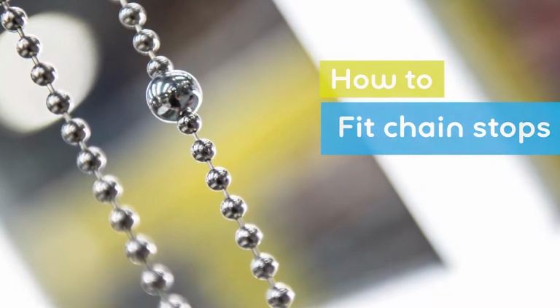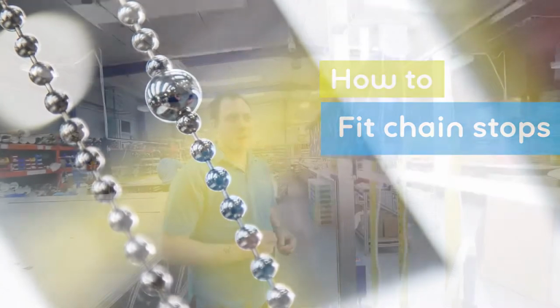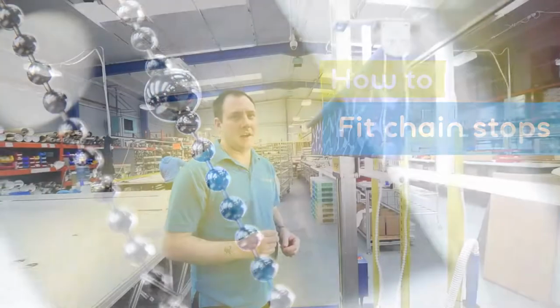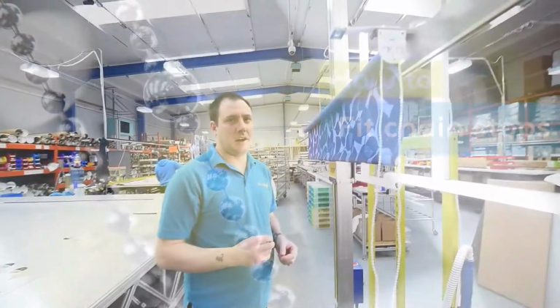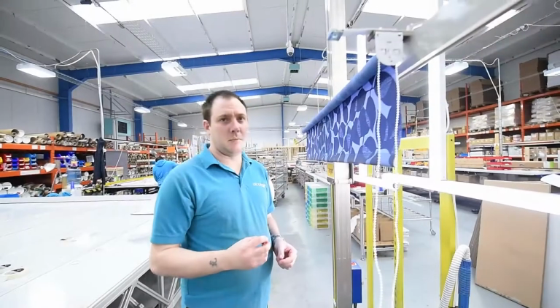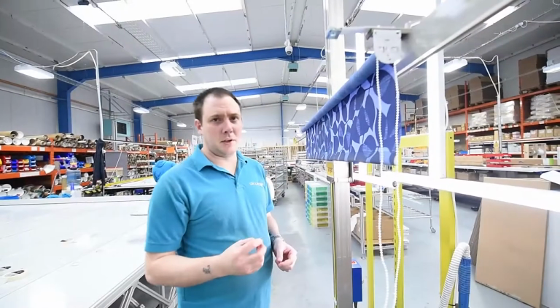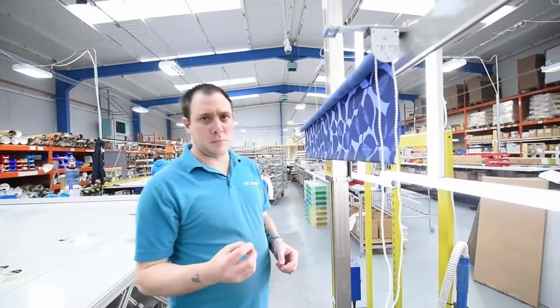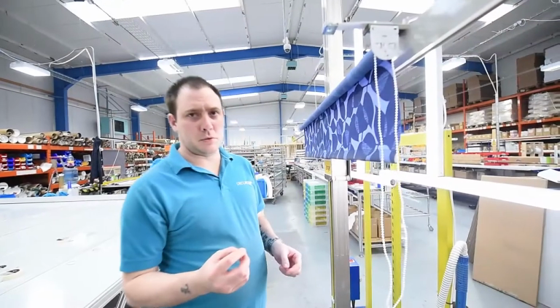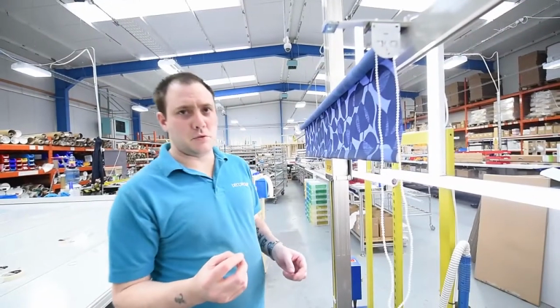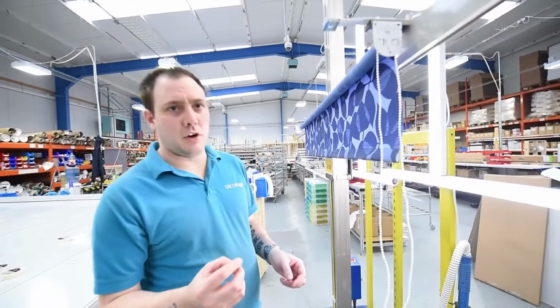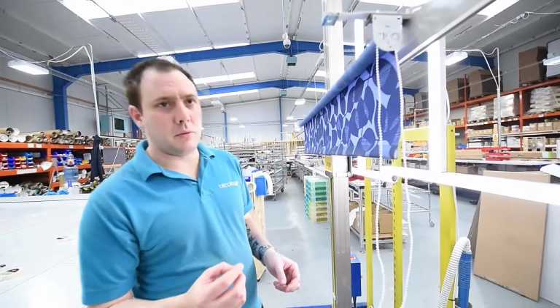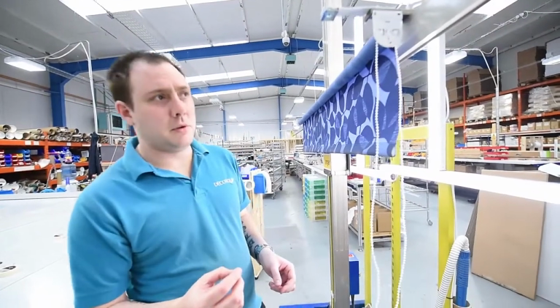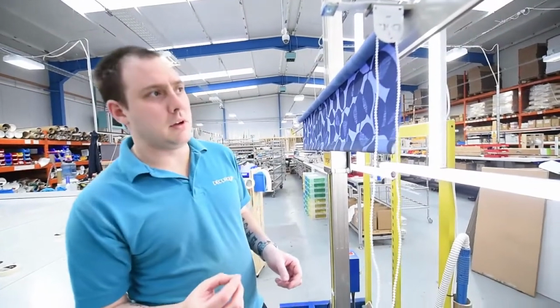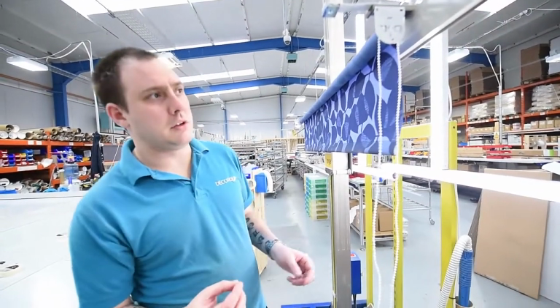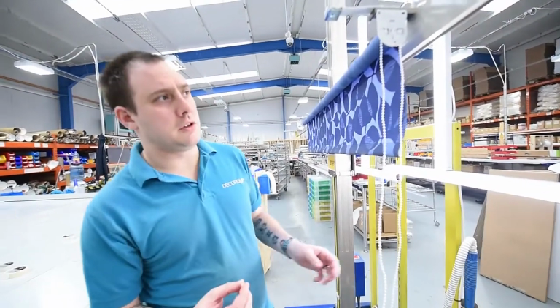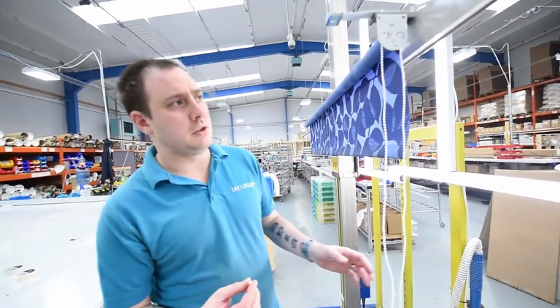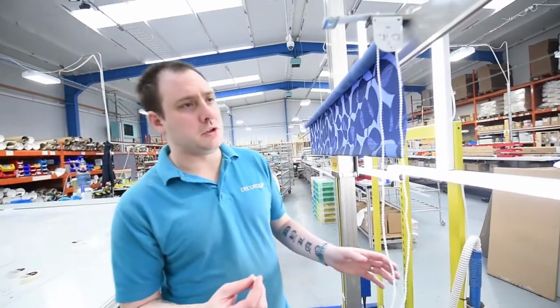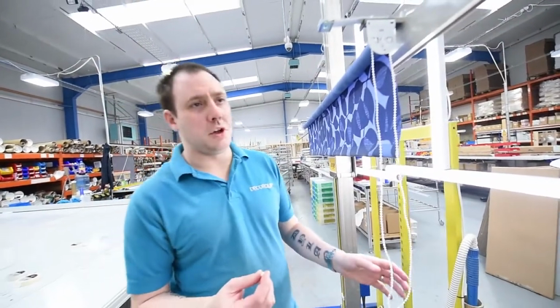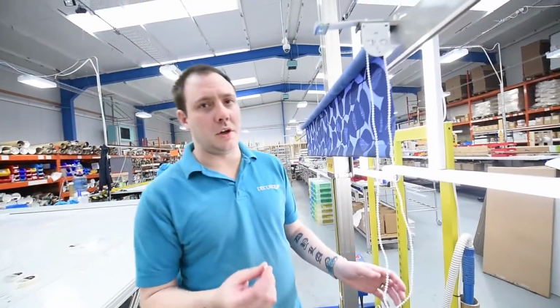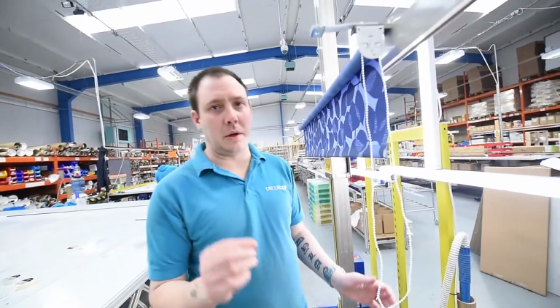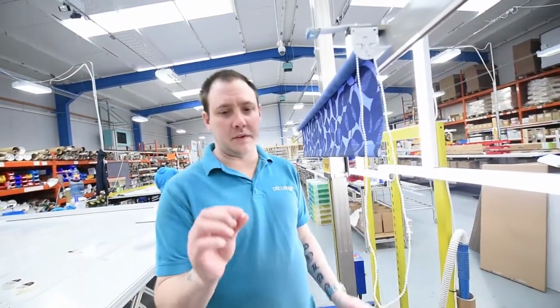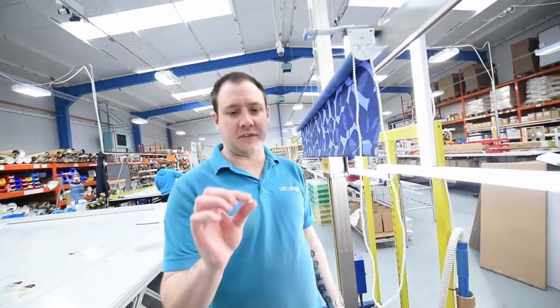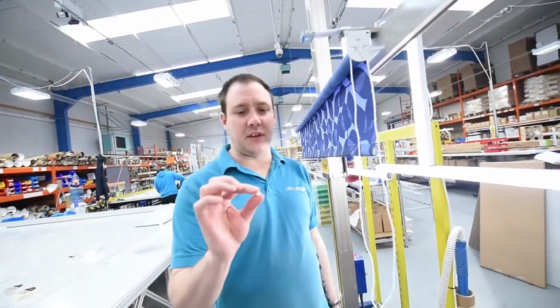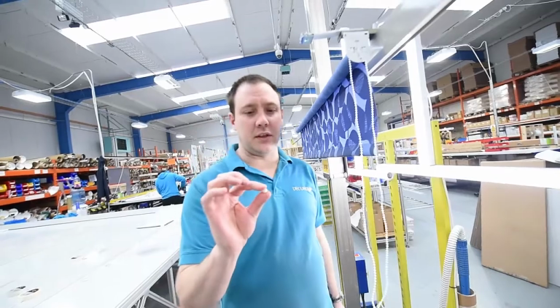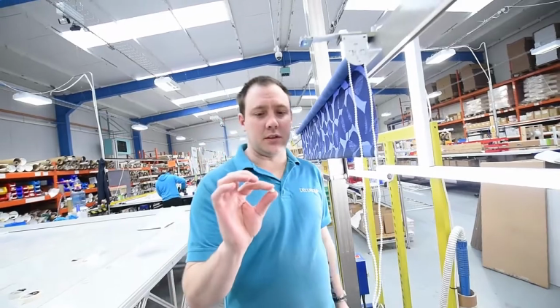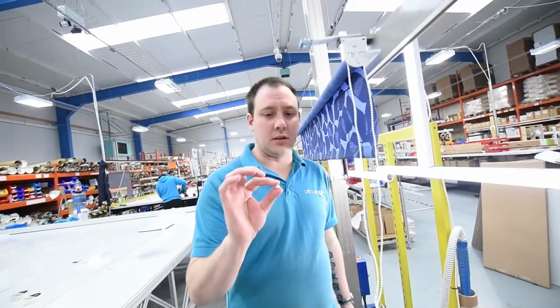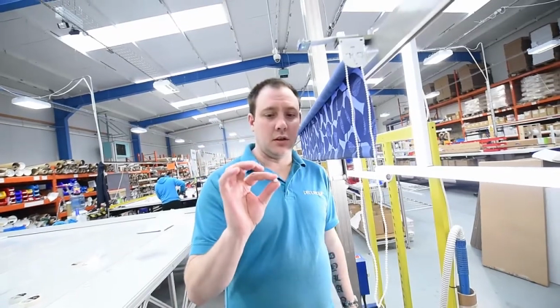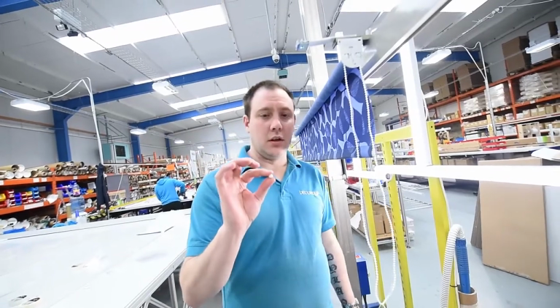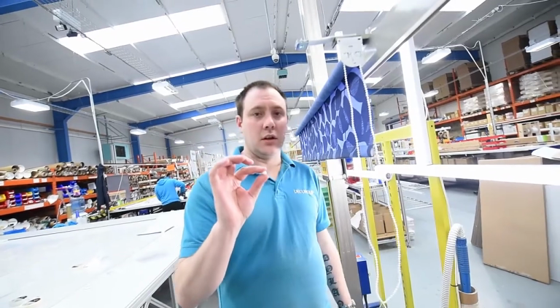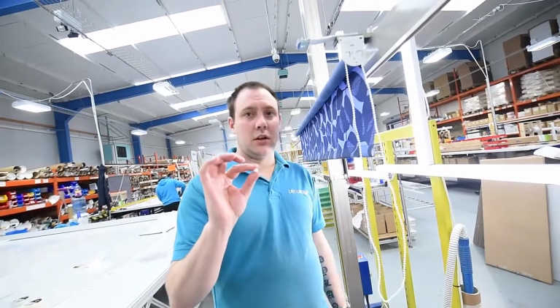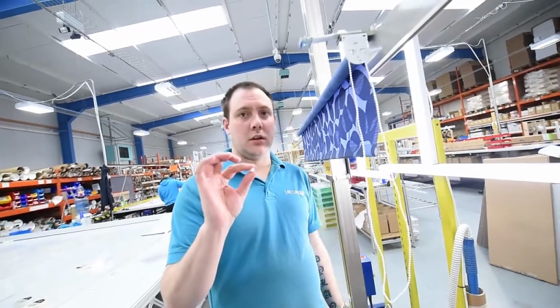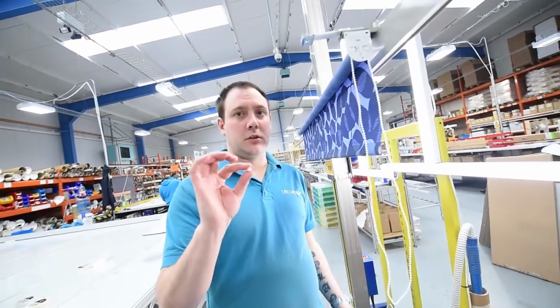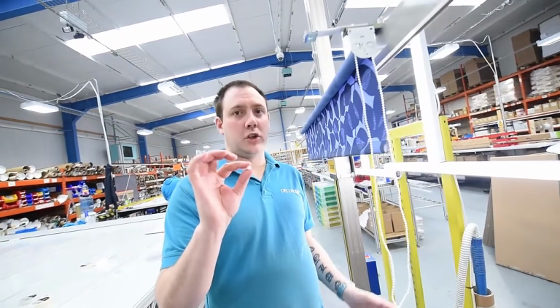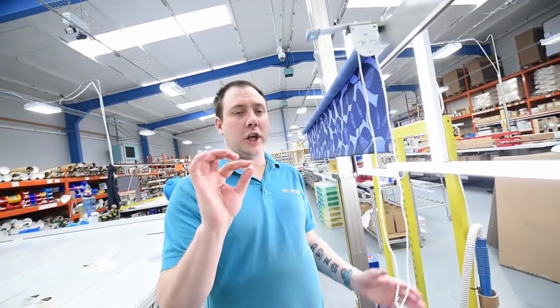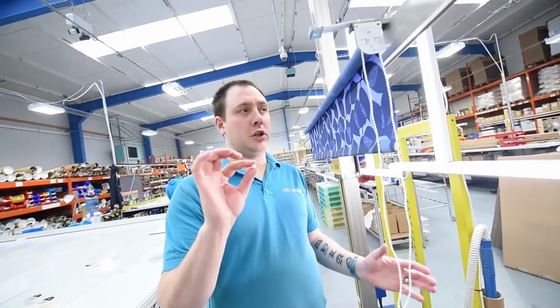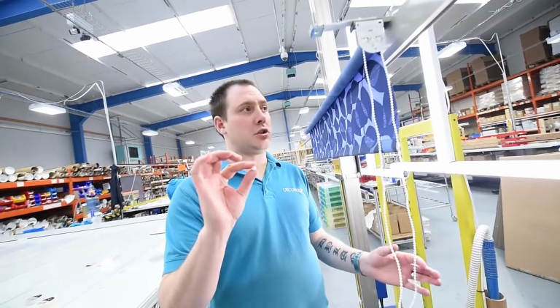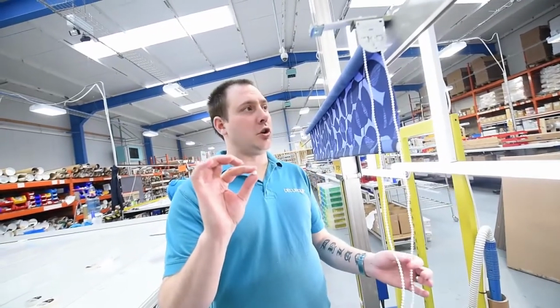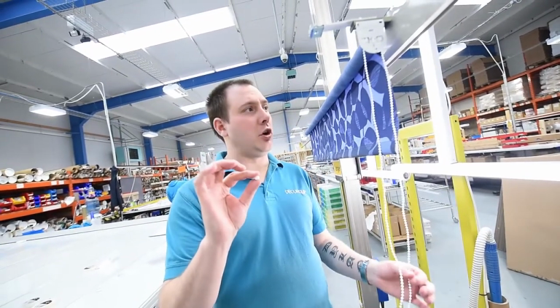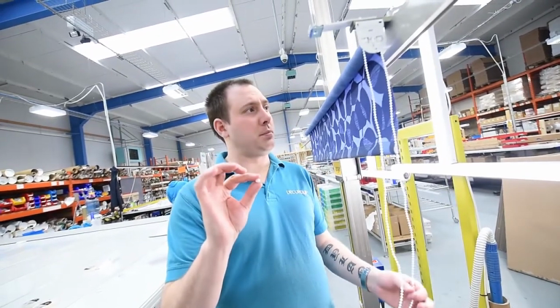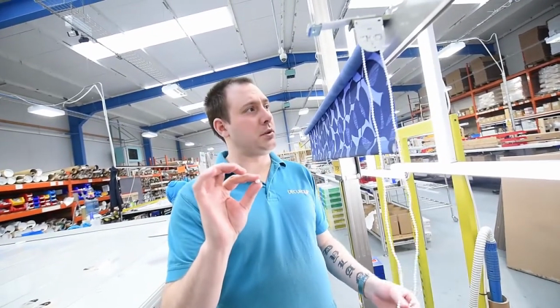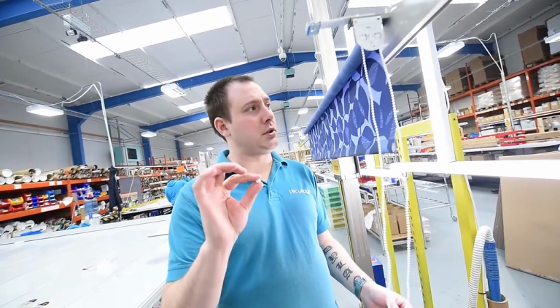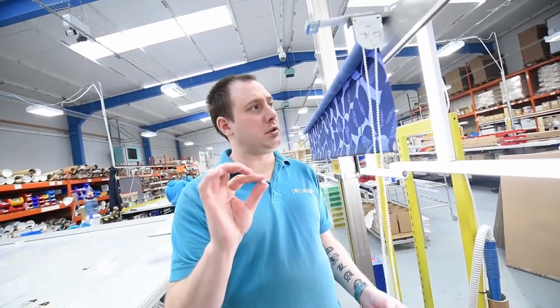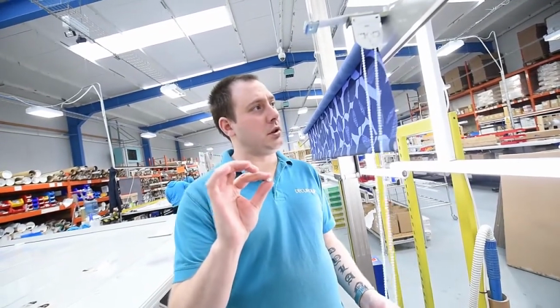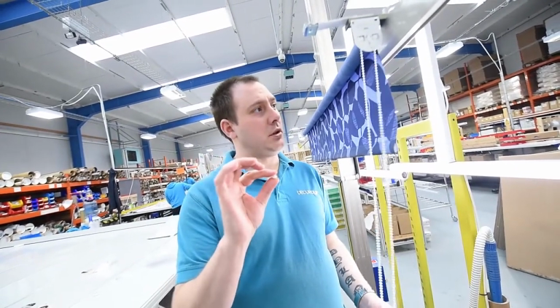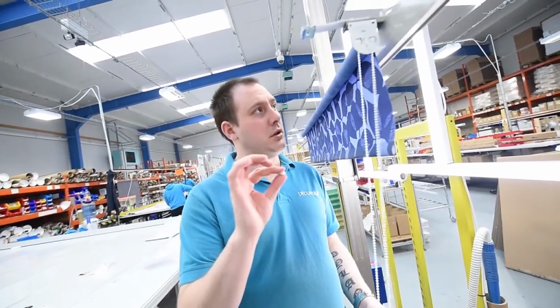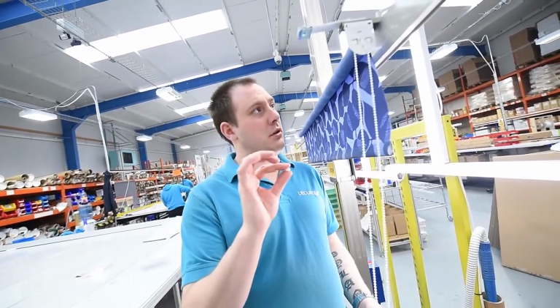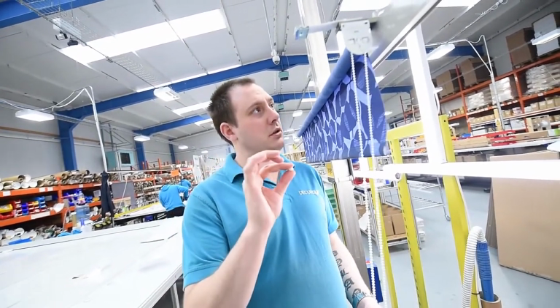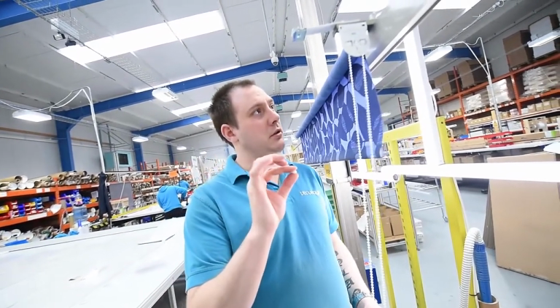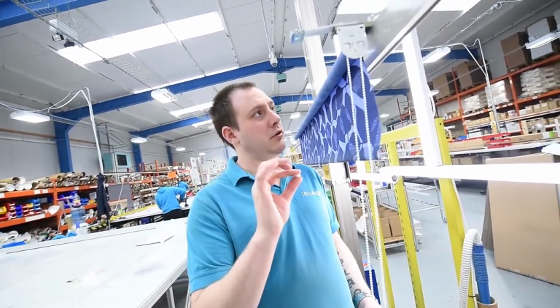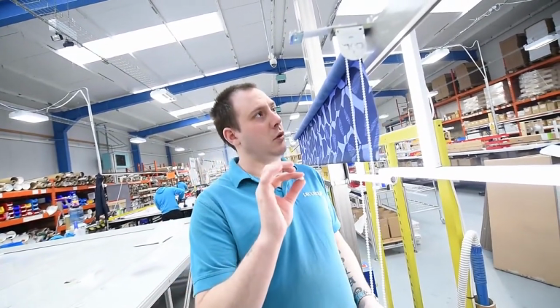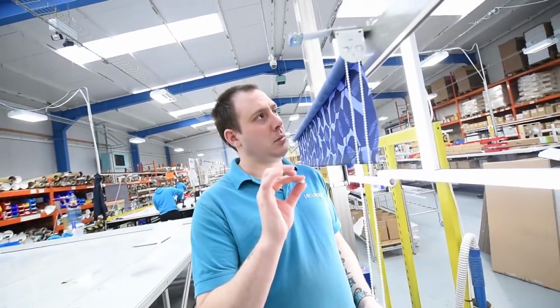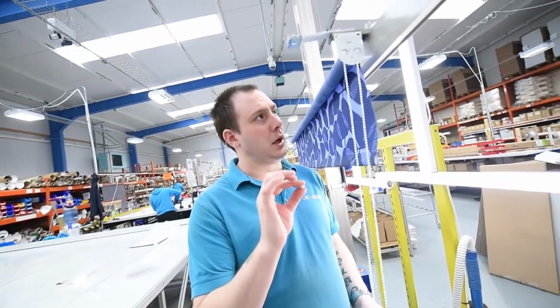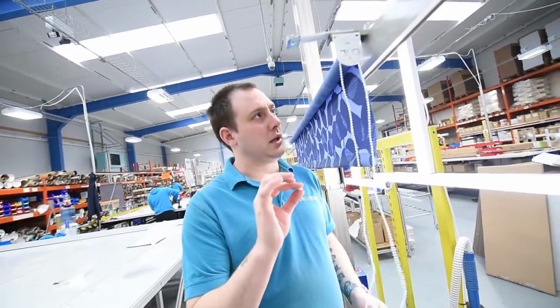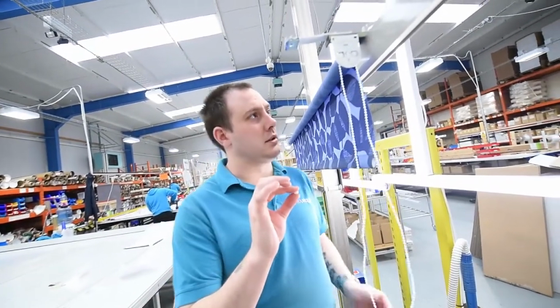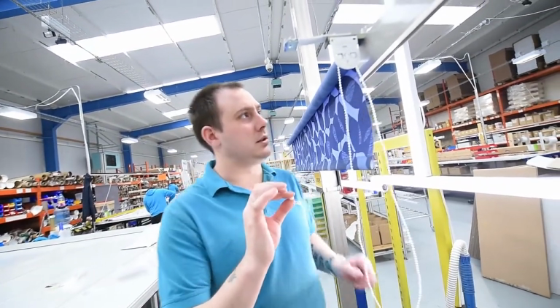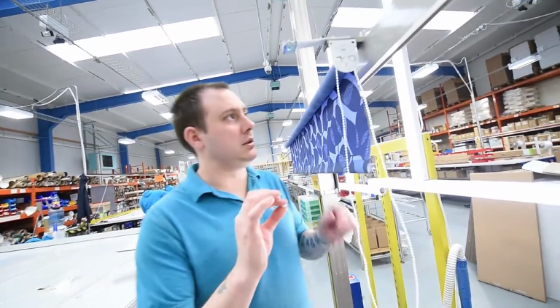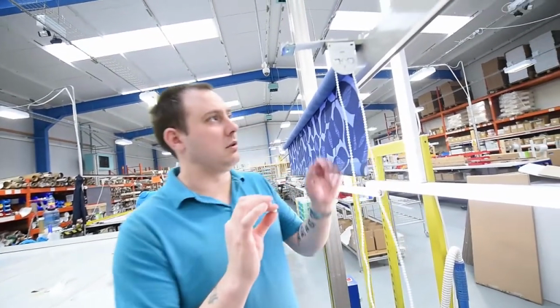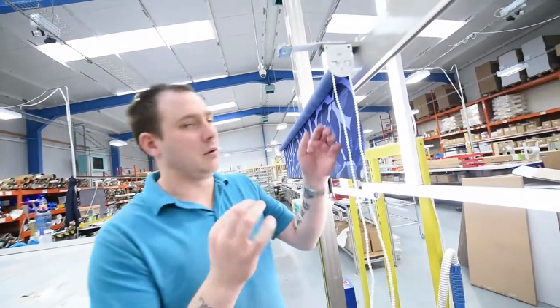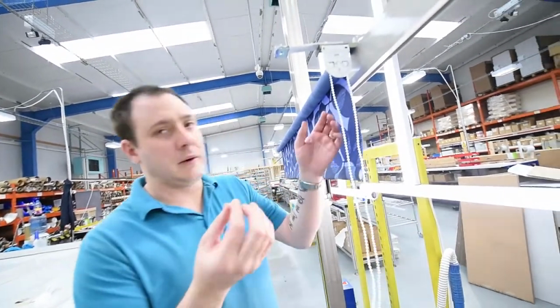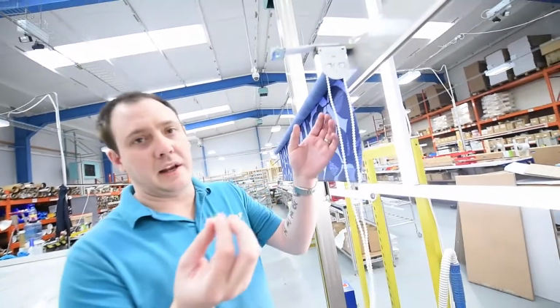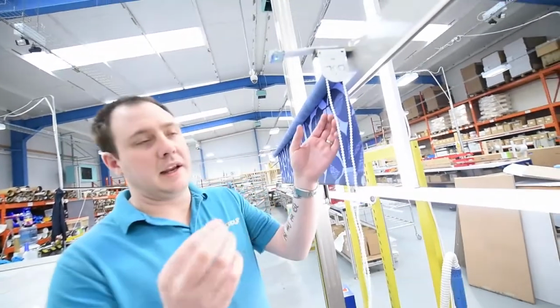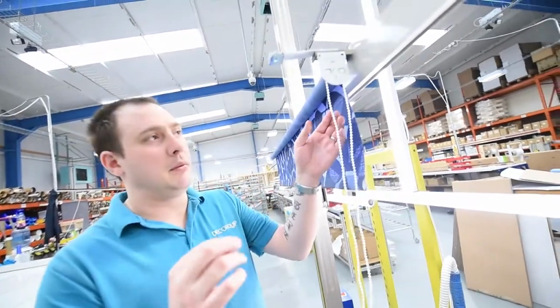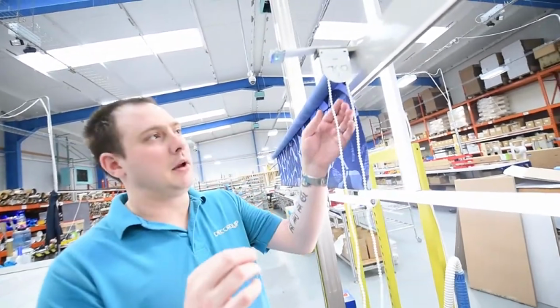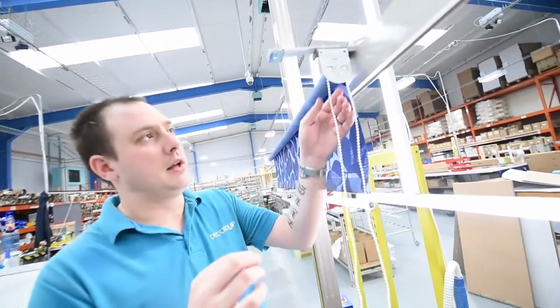Hi, my name is Rob. I'm just going to show you how to fit the chain stops to the roller blinds, well any blind.